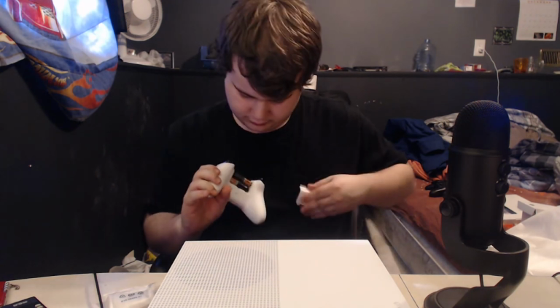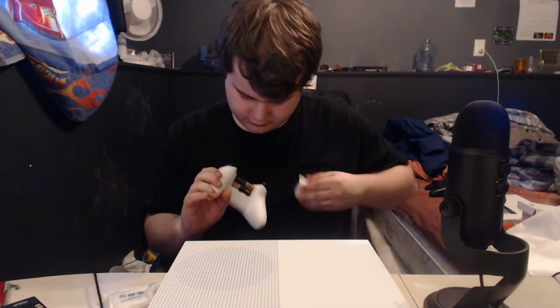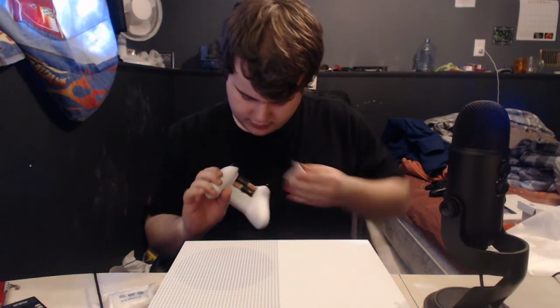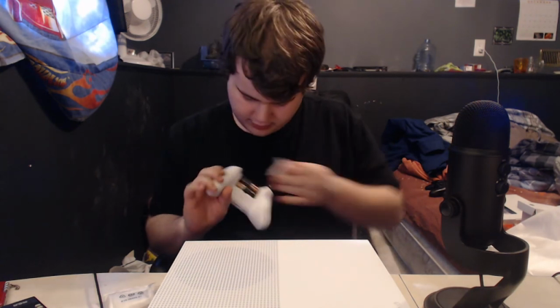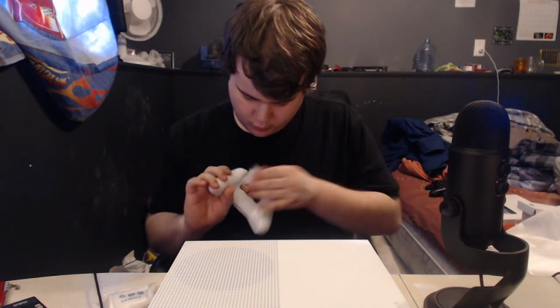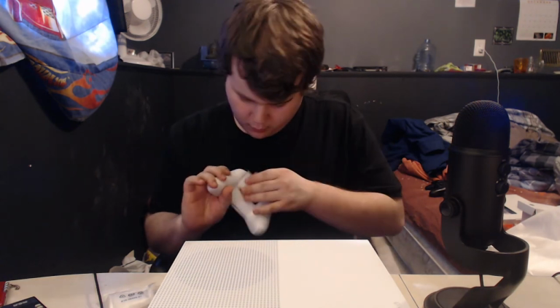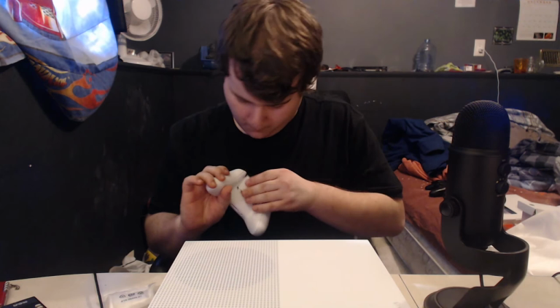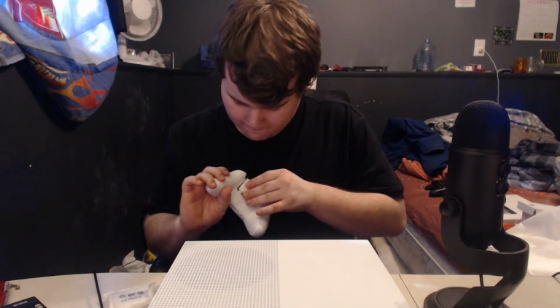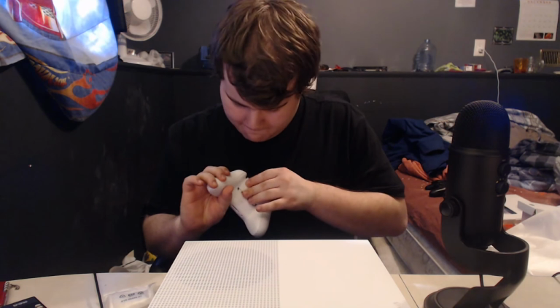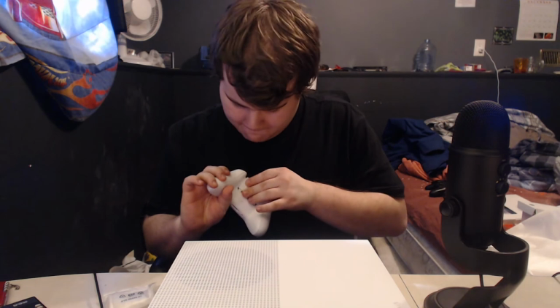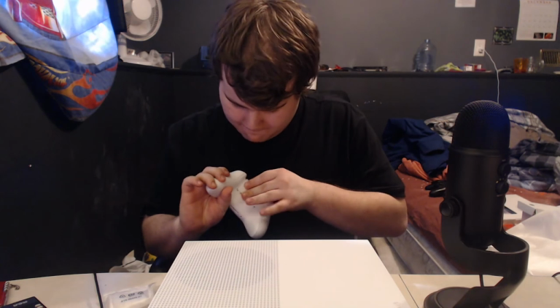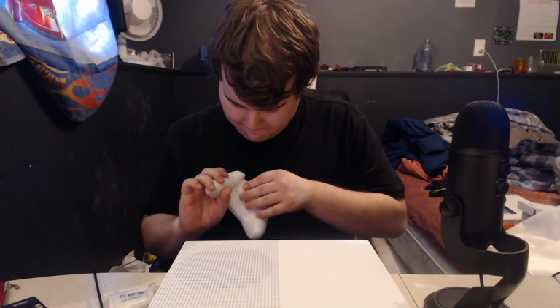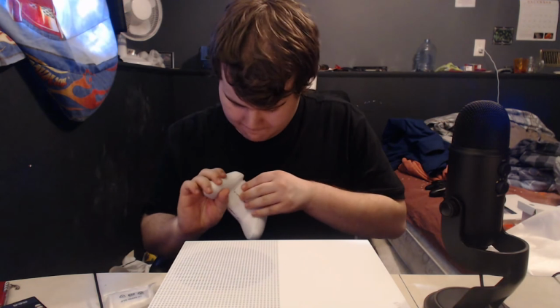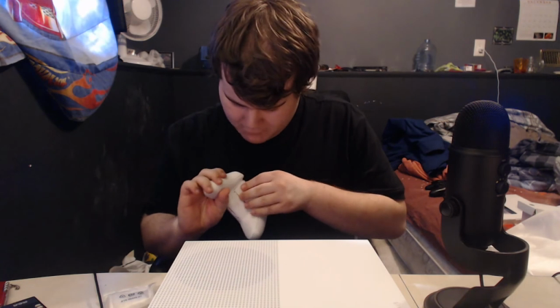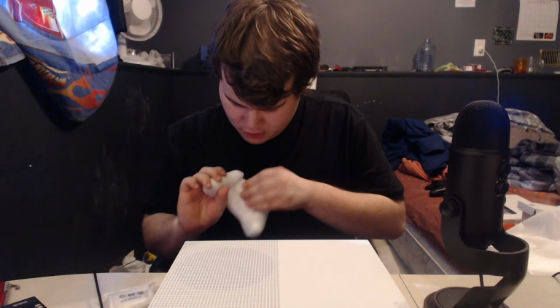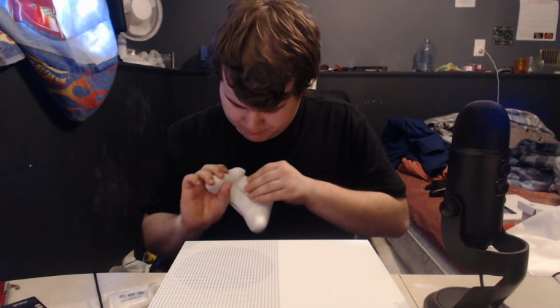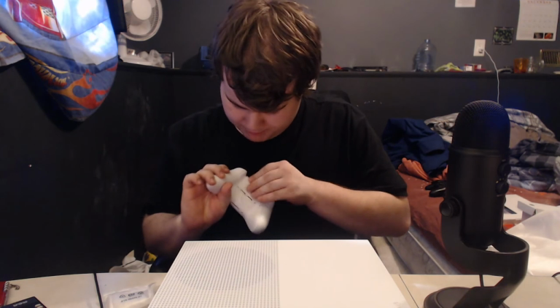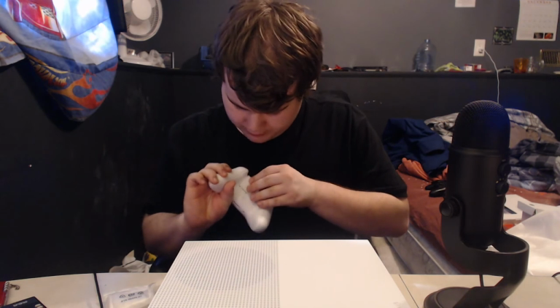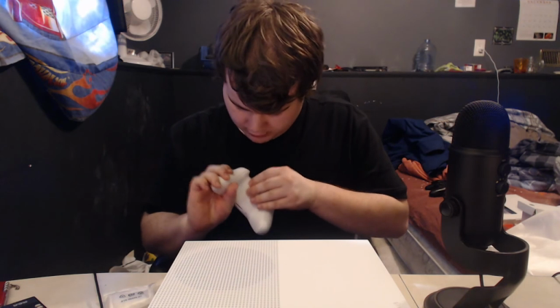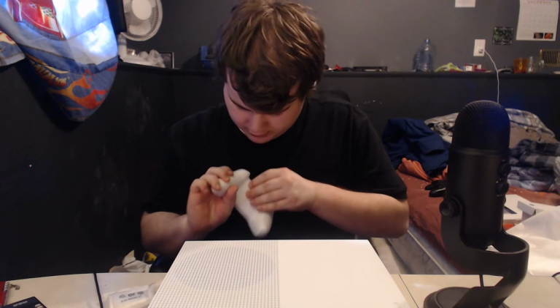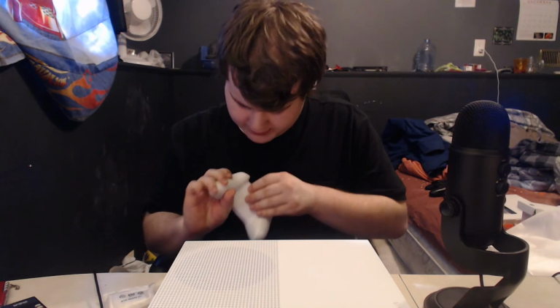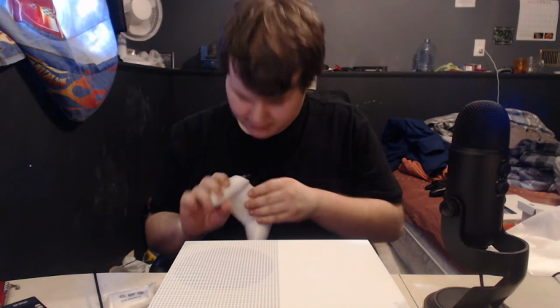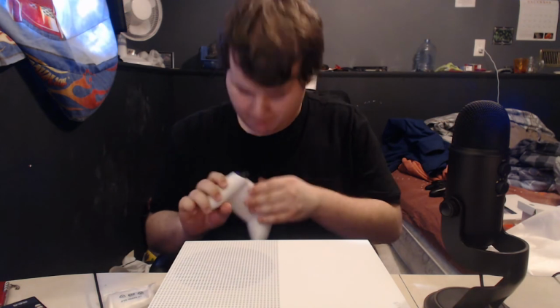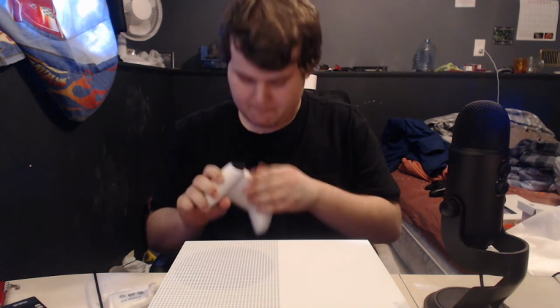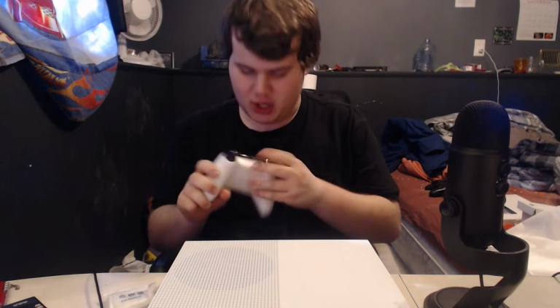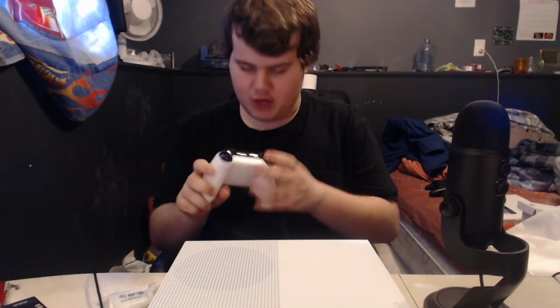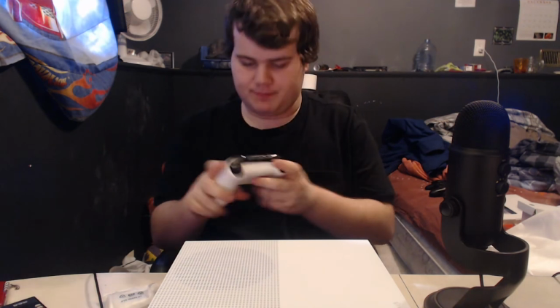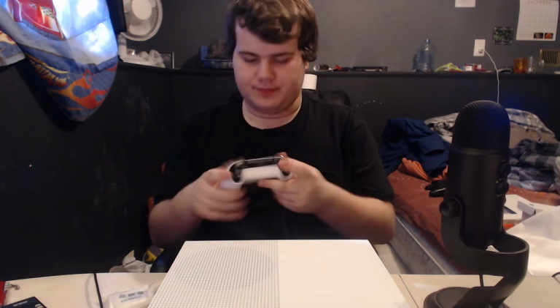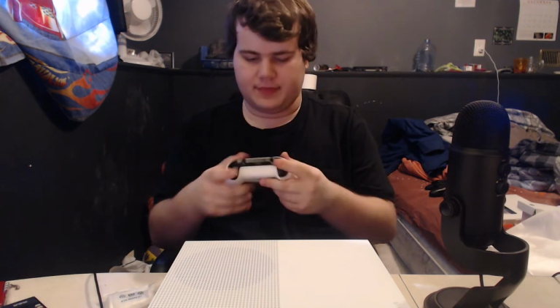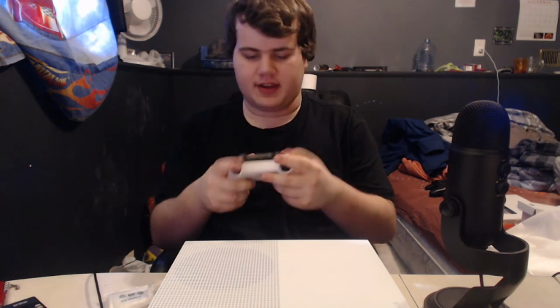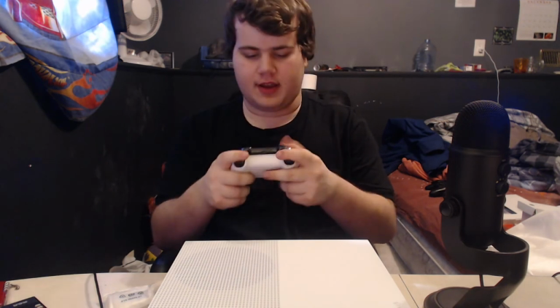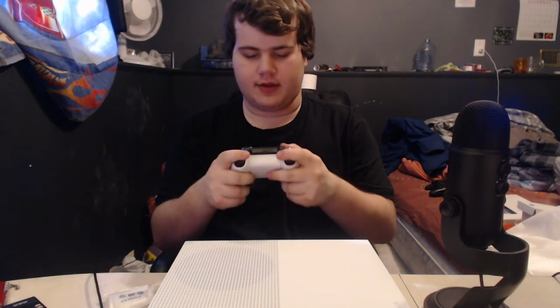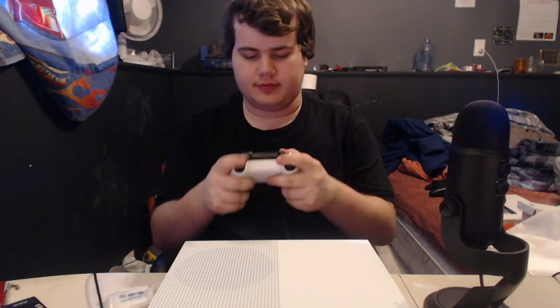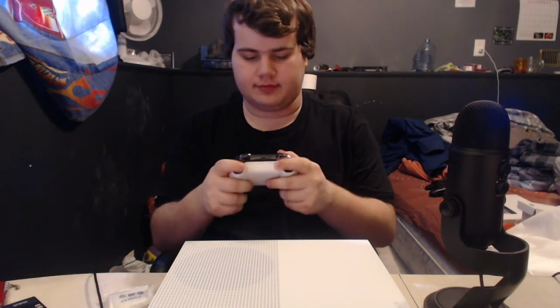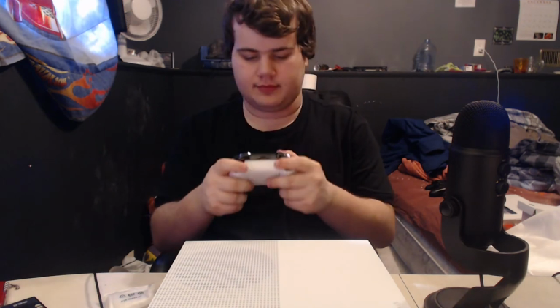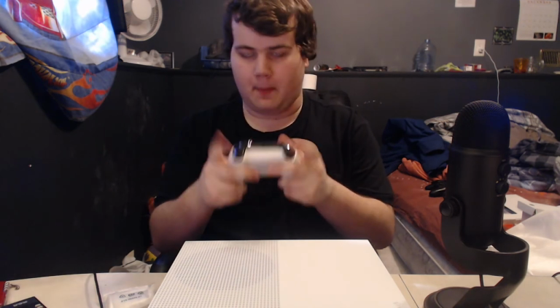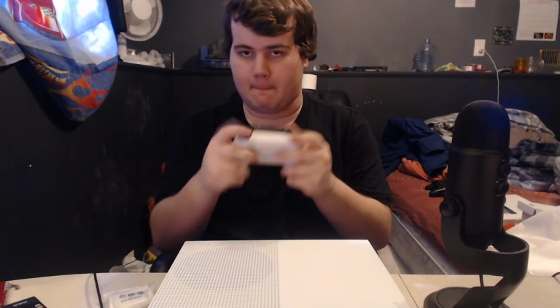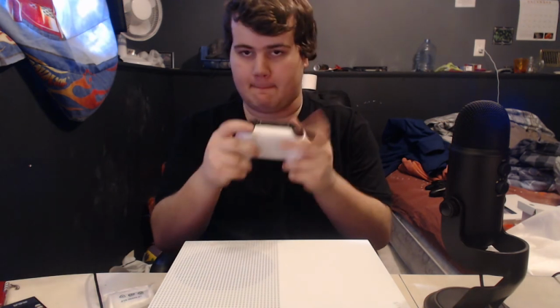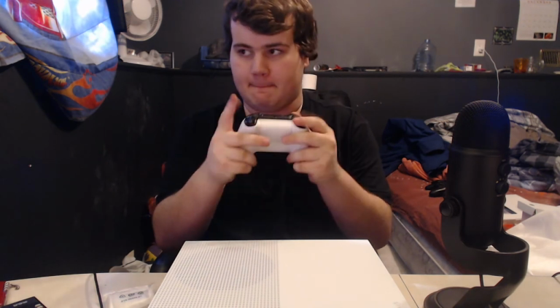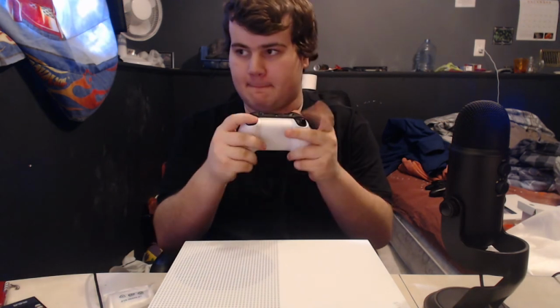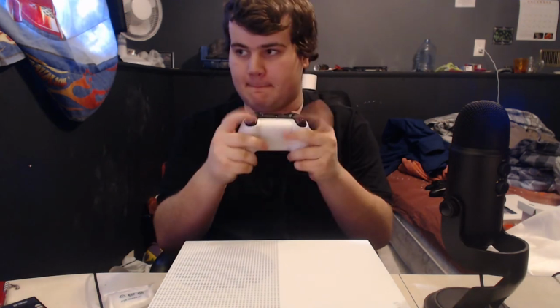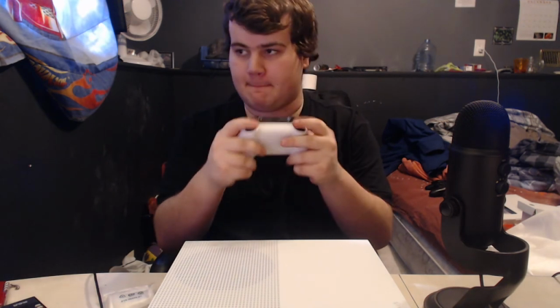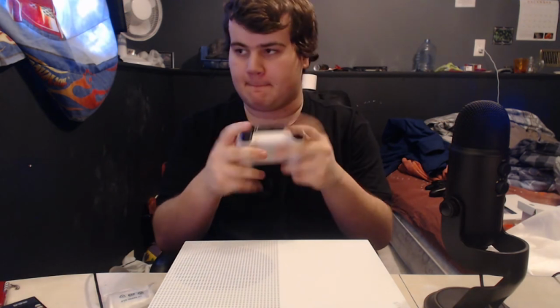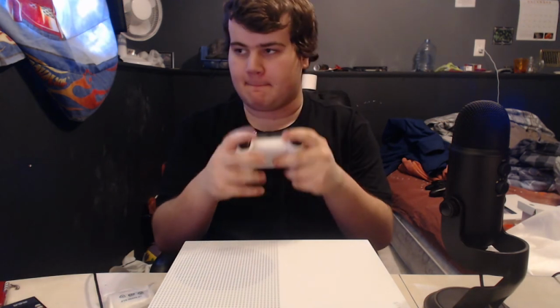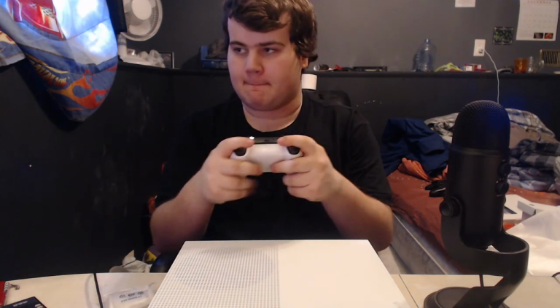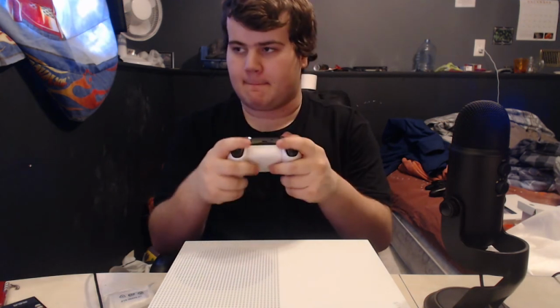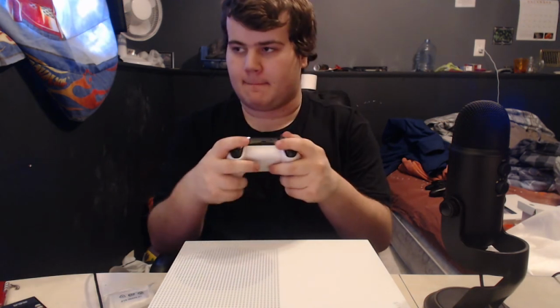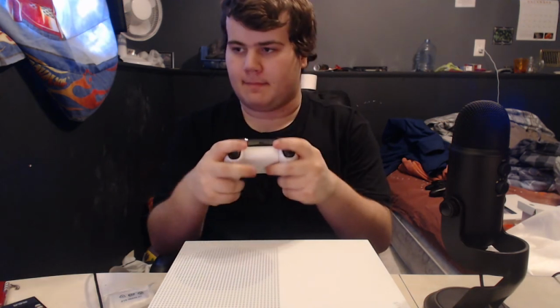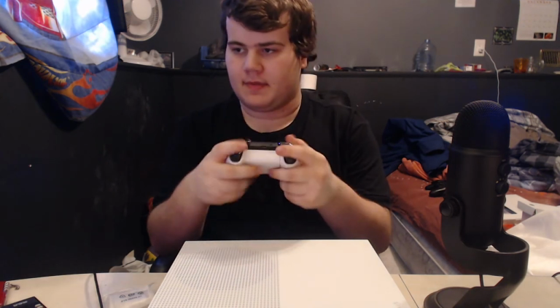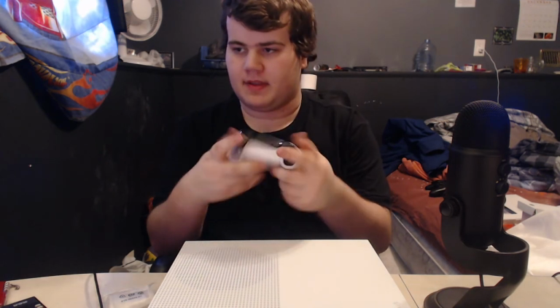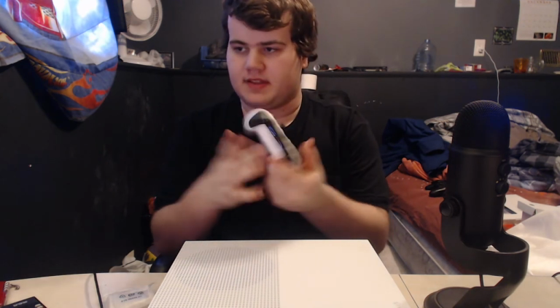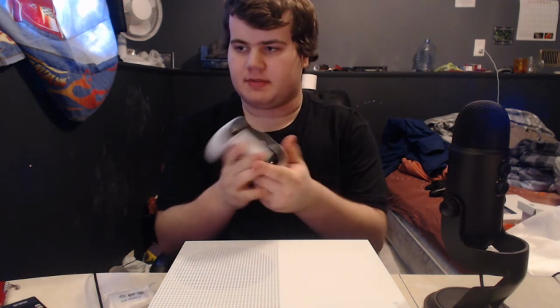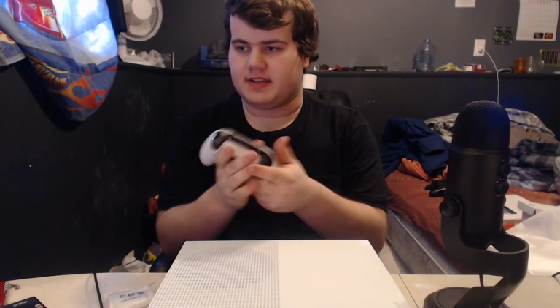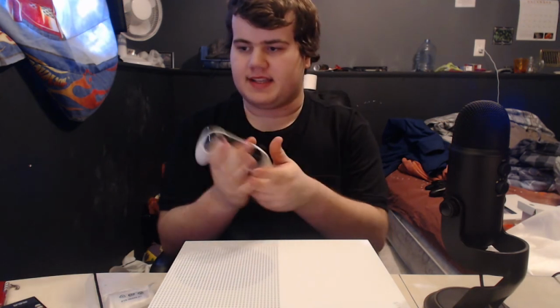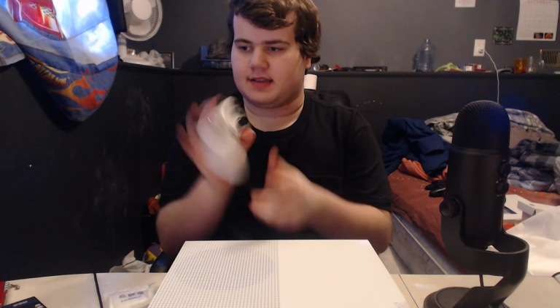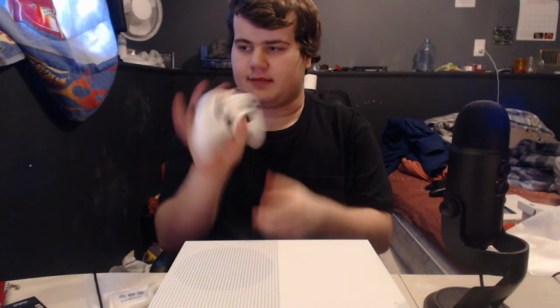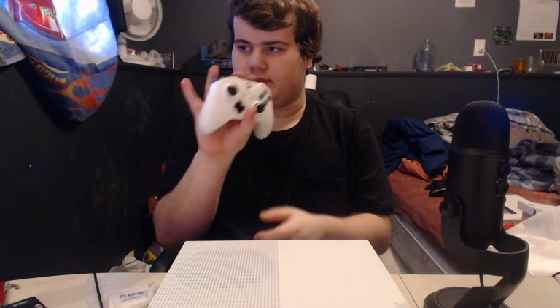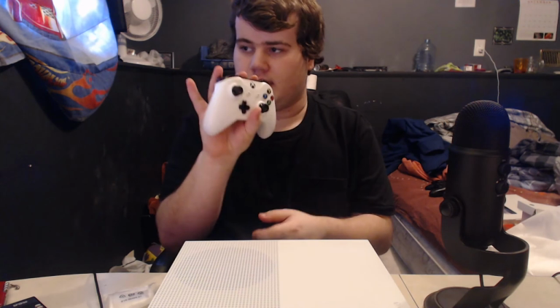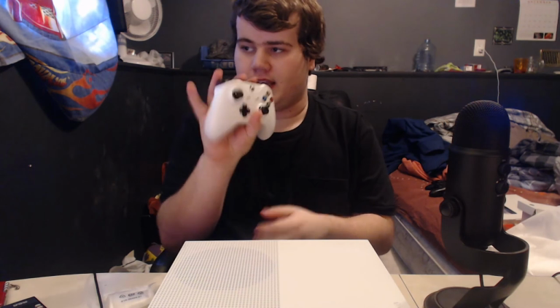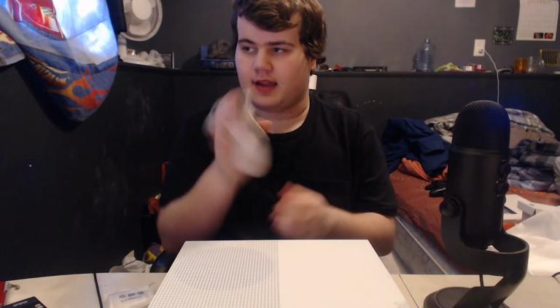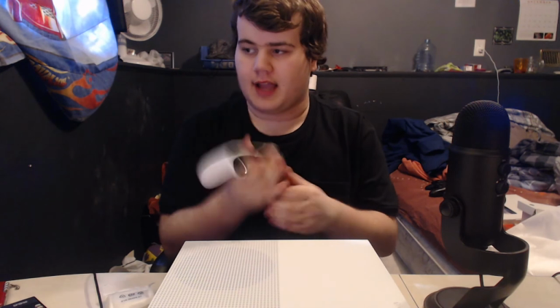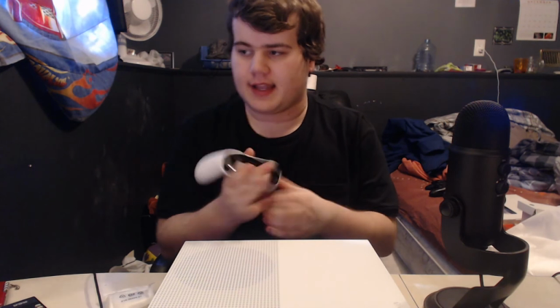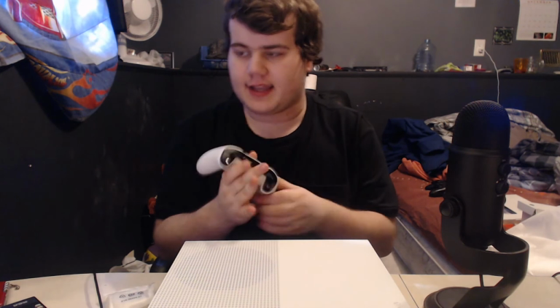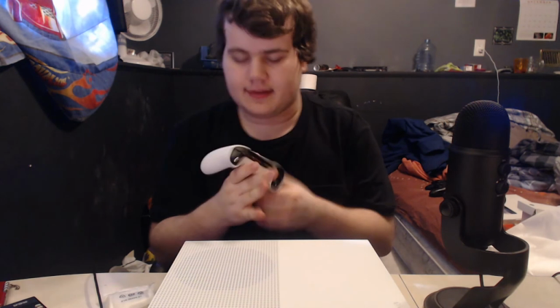Just like that you got your batteries in there, then you seal it up. There you go. It's pretty sick. I like it.